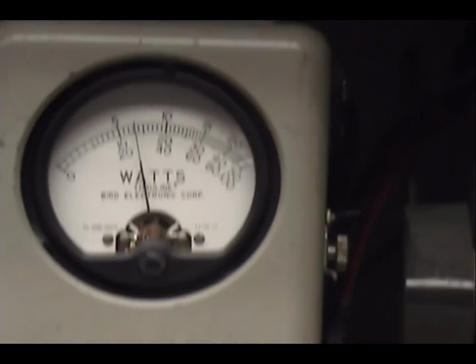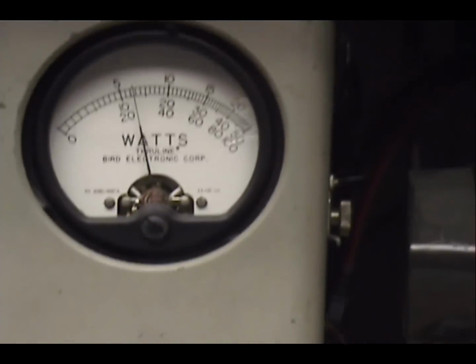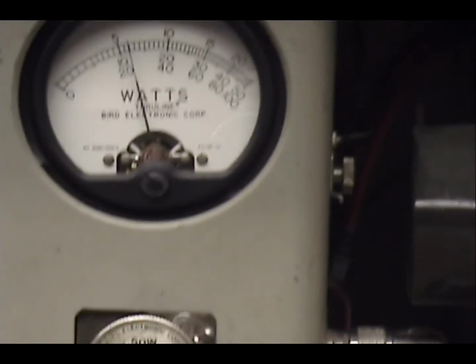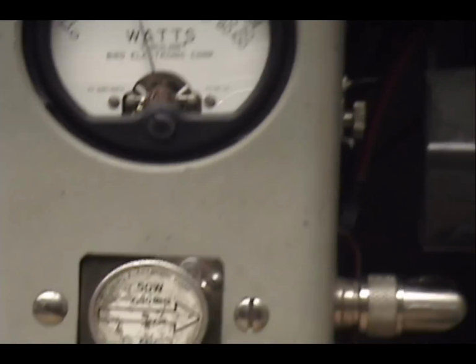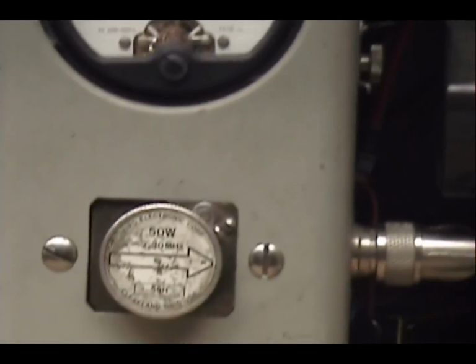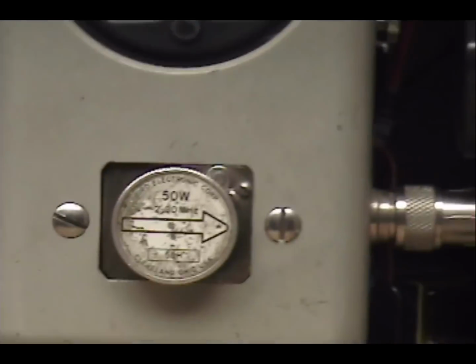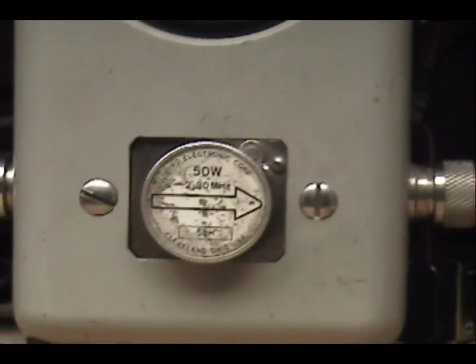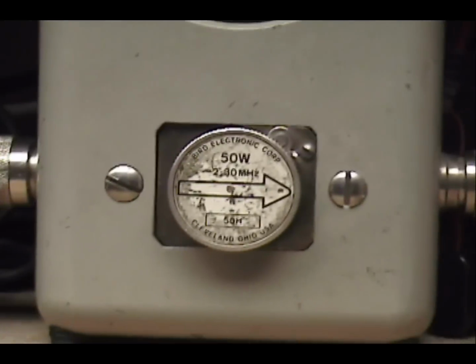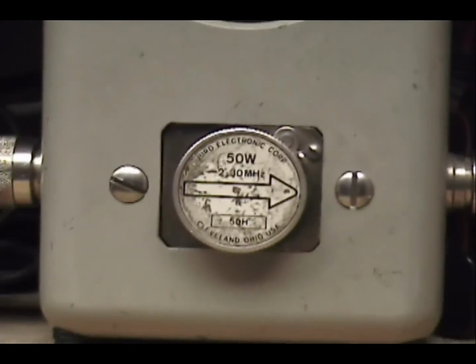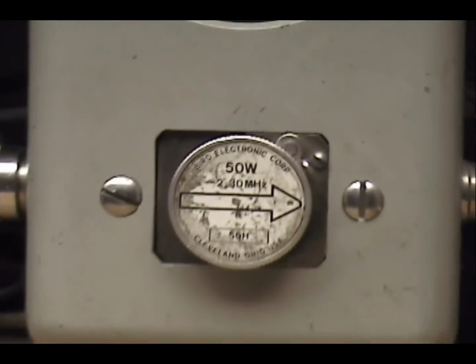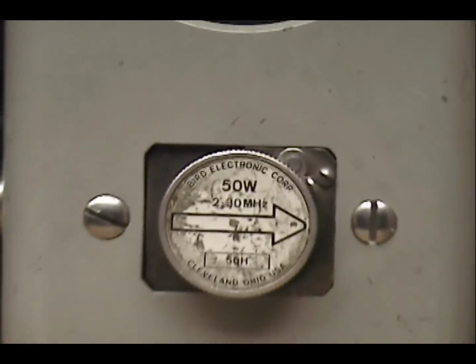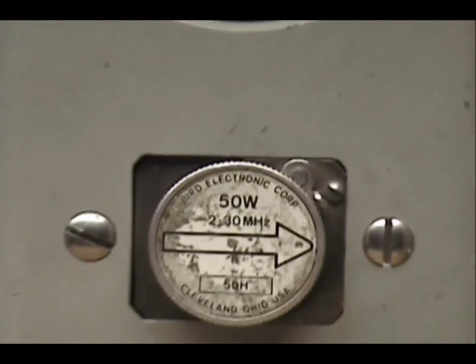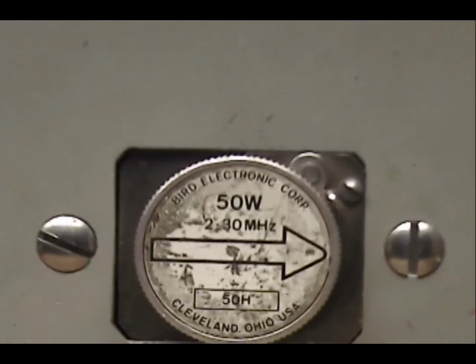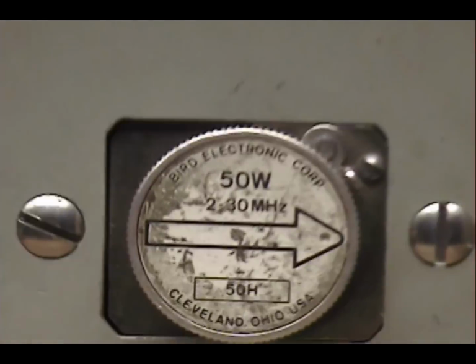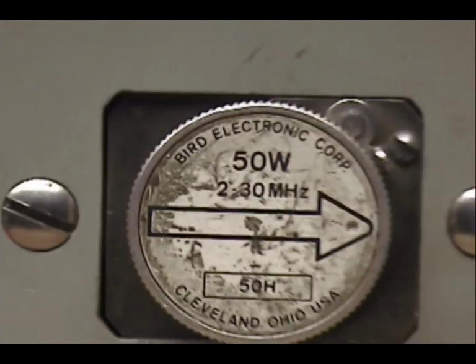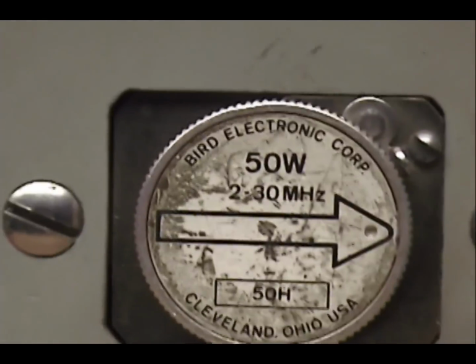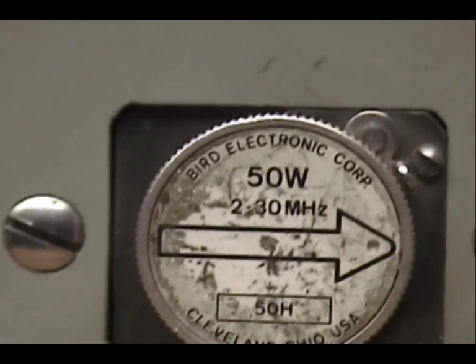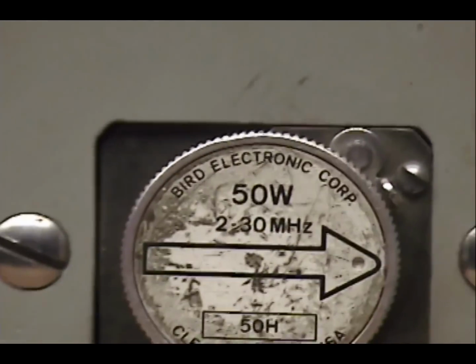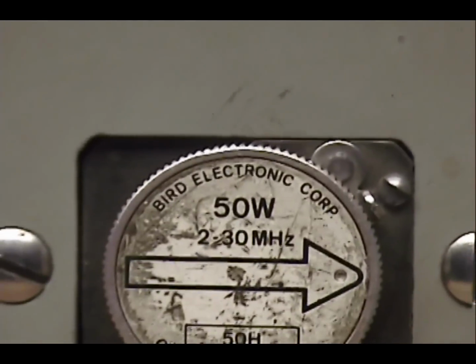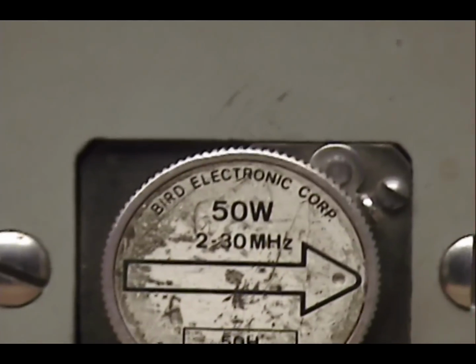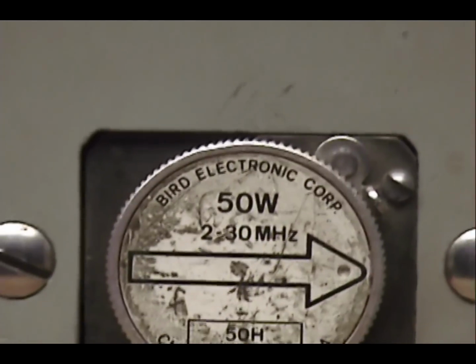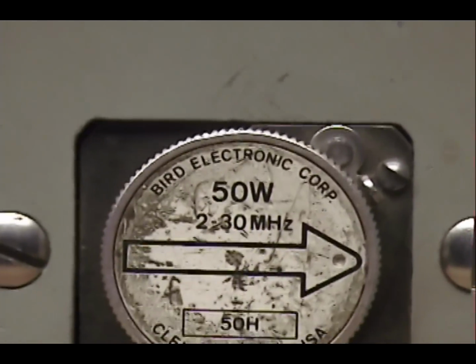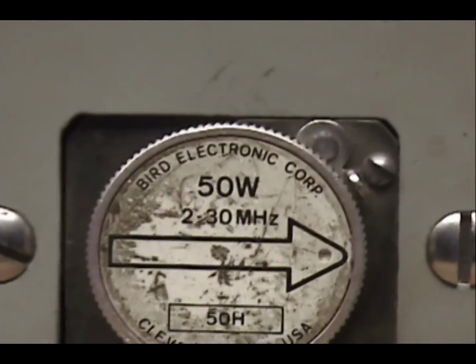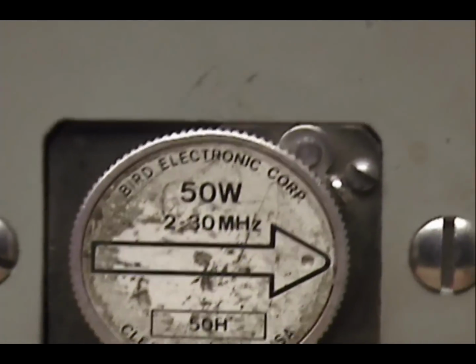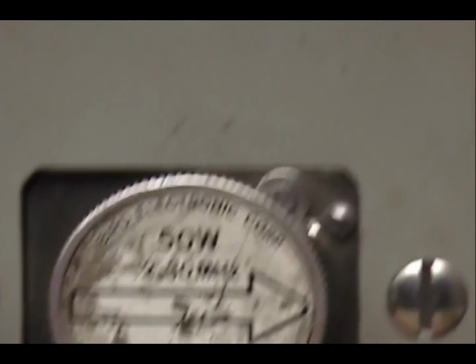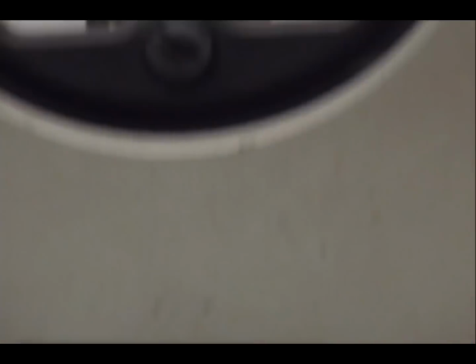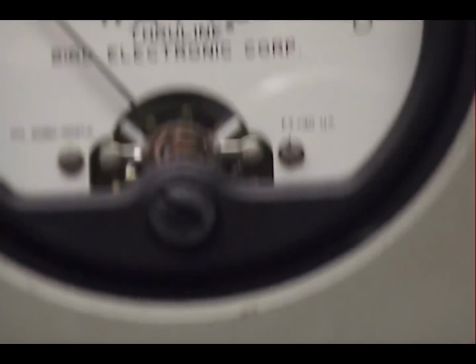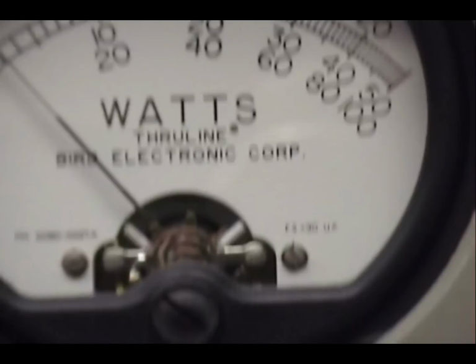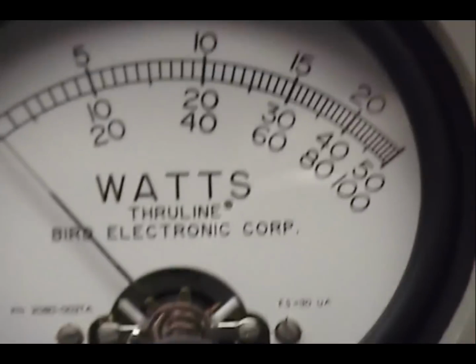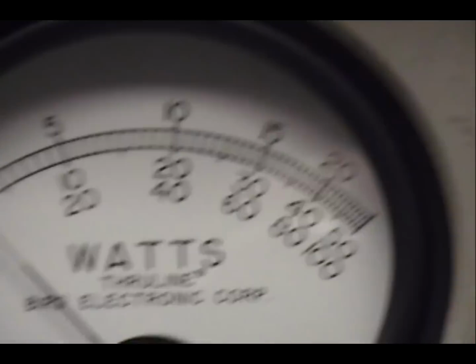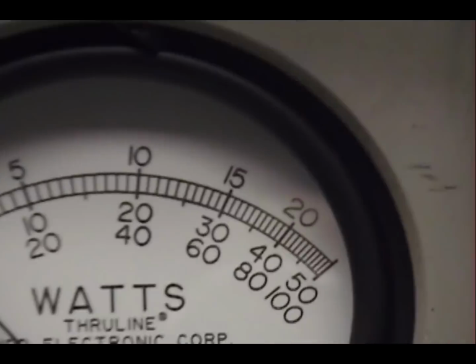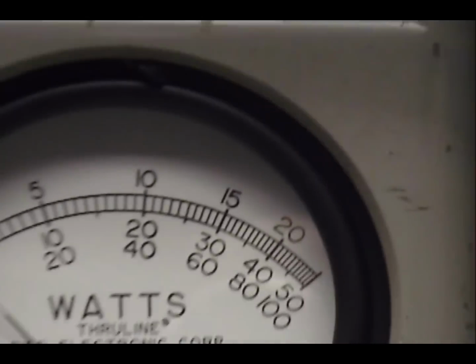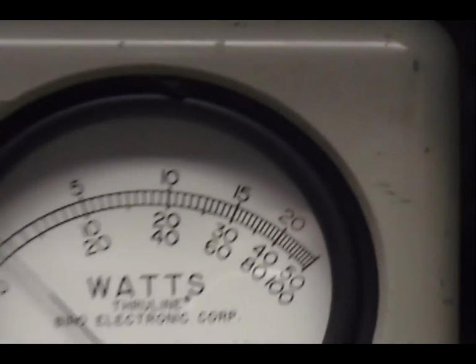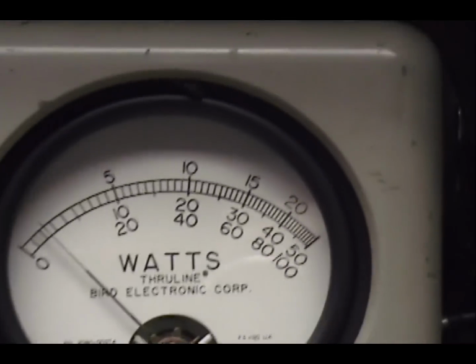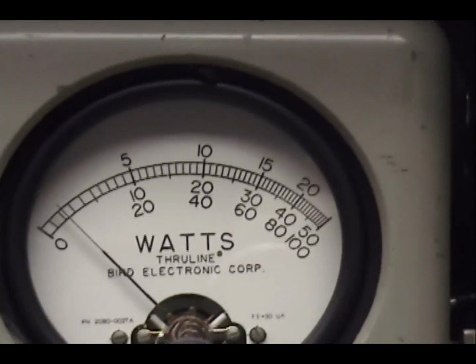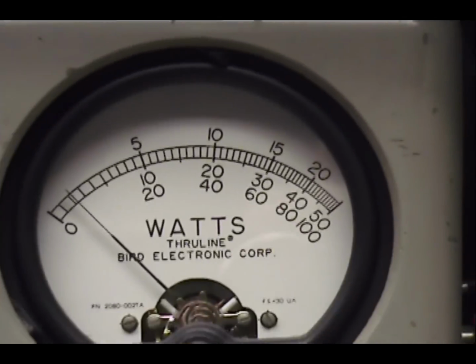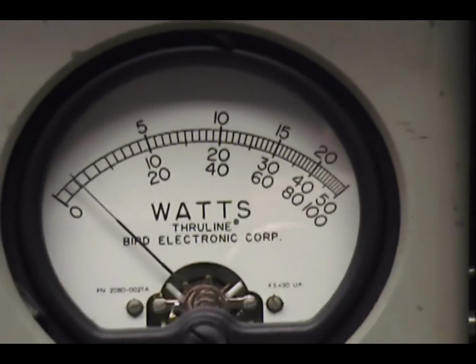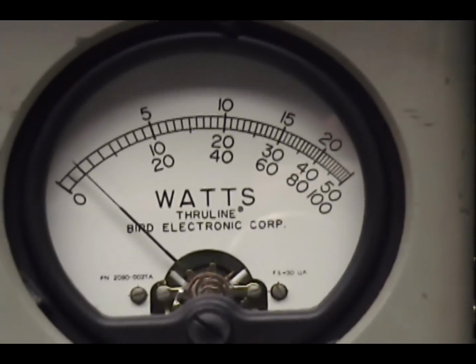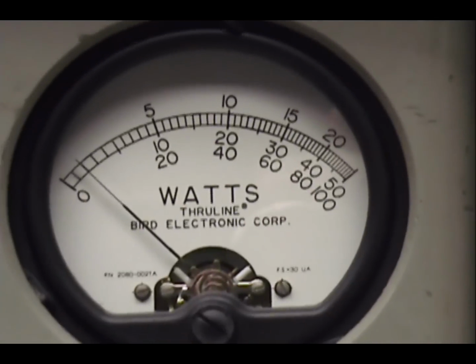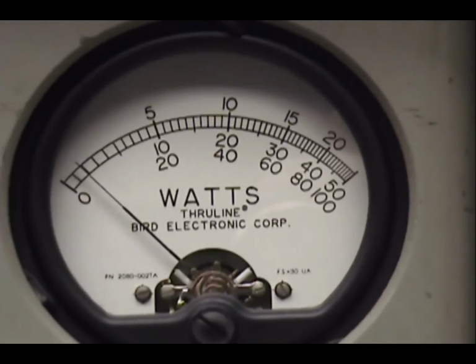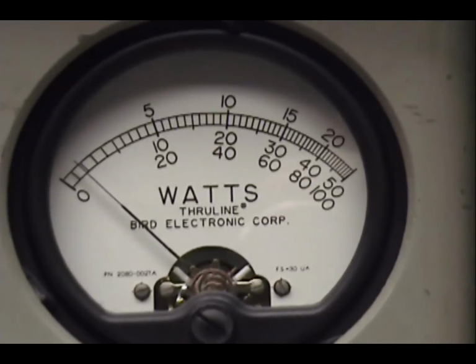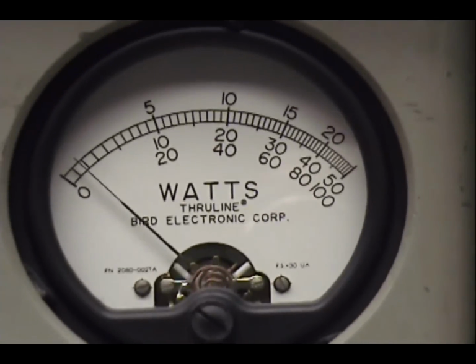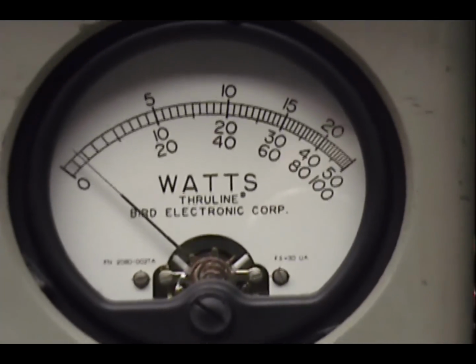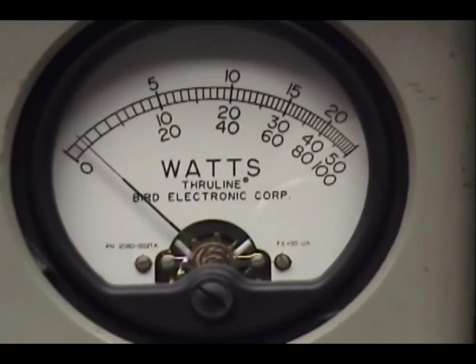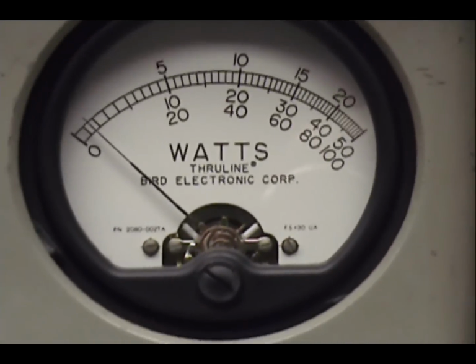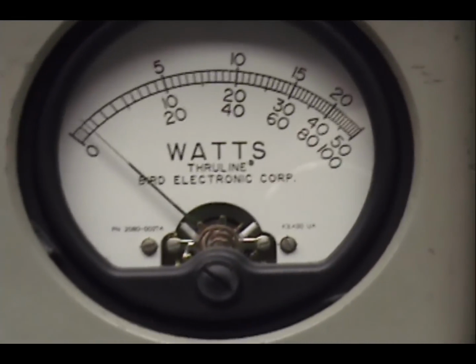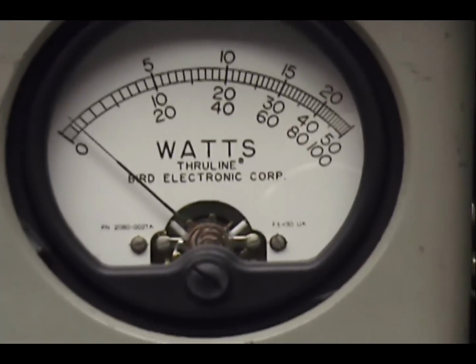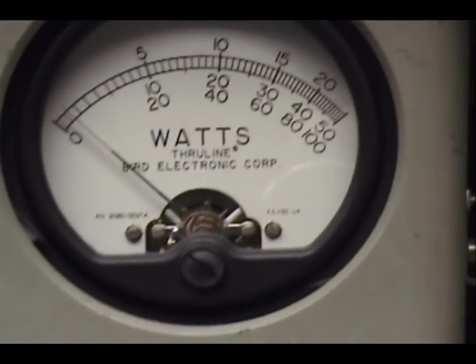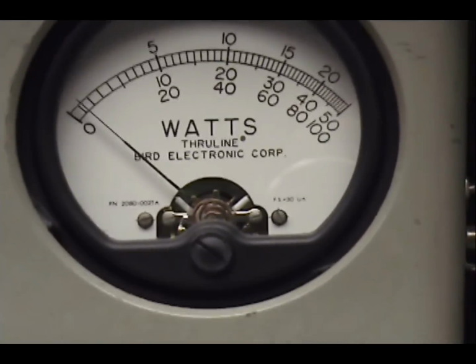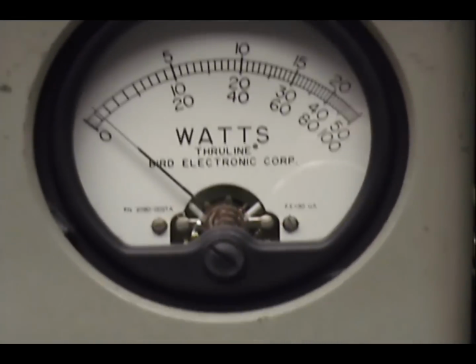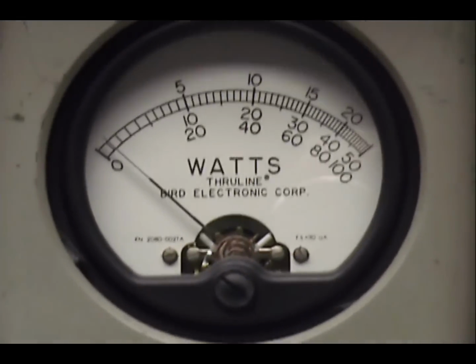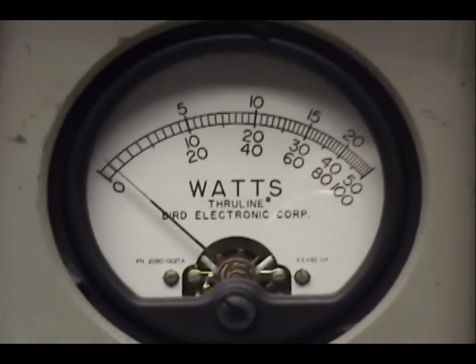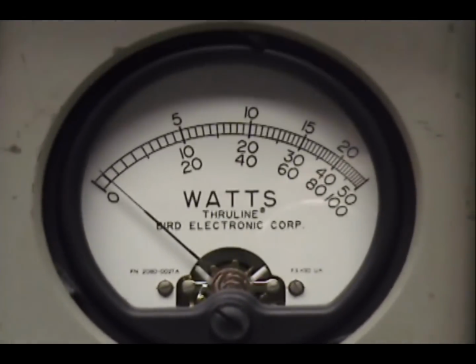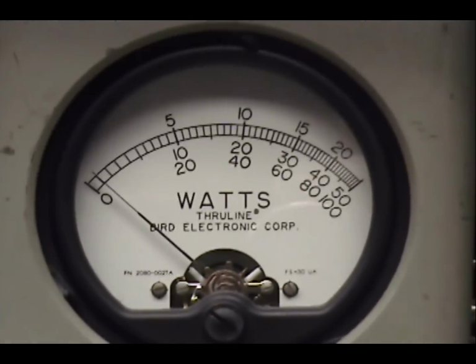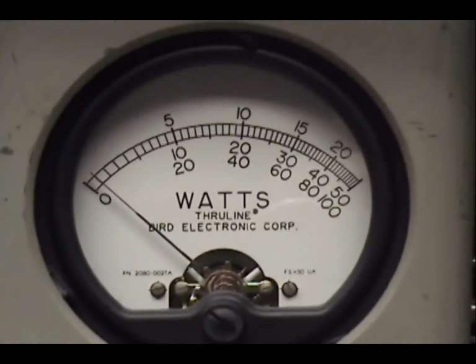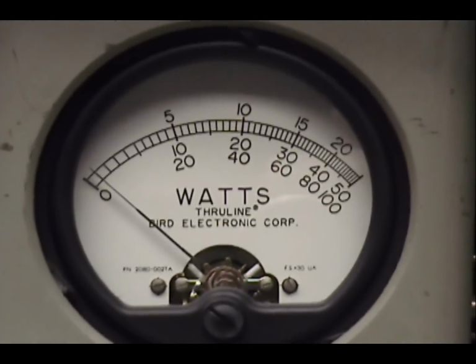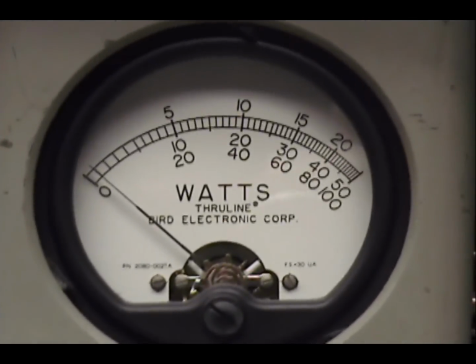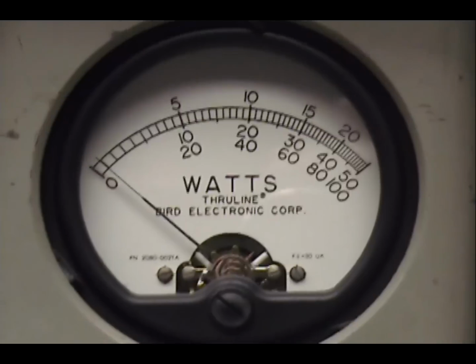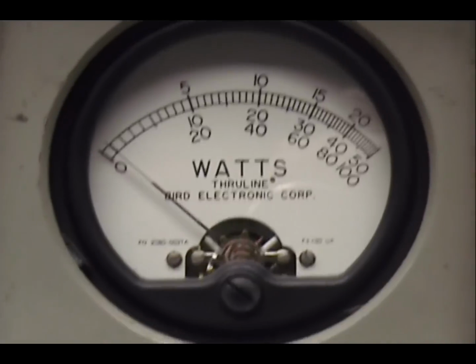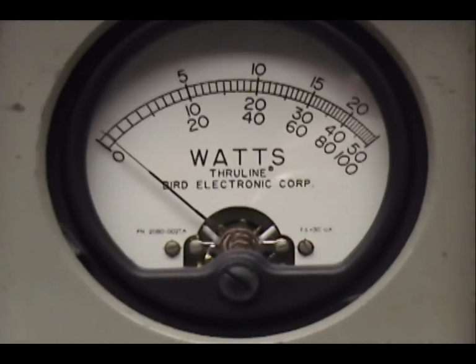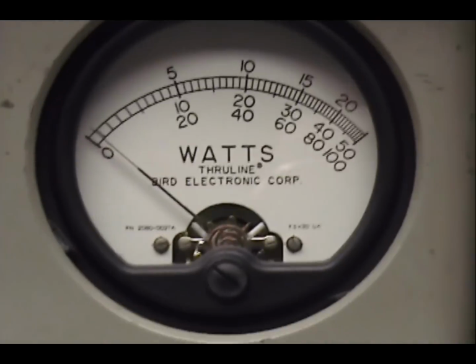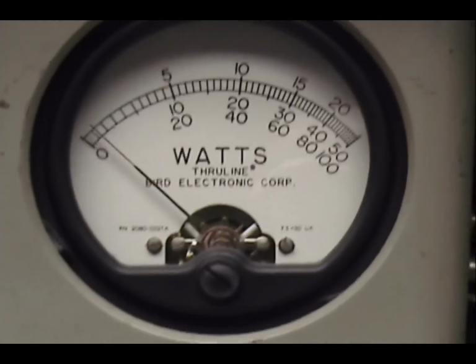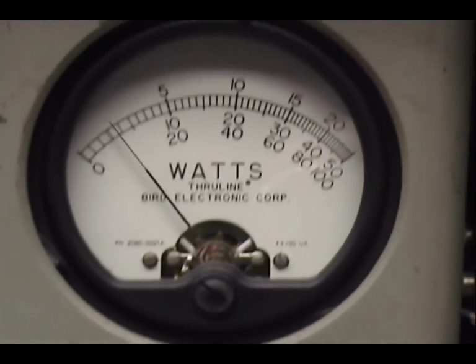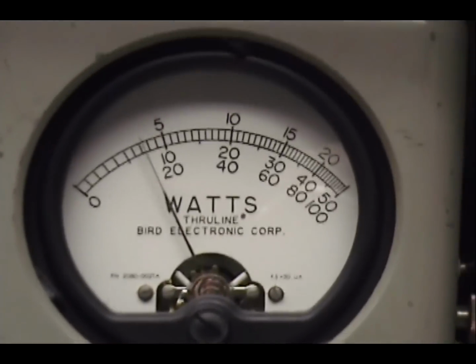AM peak power is measured with a 50-watt peak reading Bird meter, 50-watt slug.